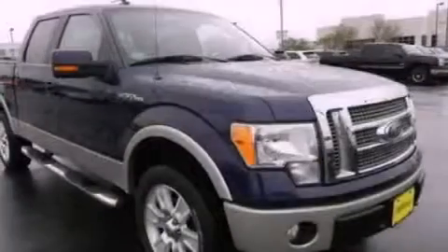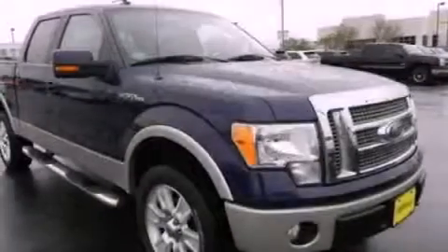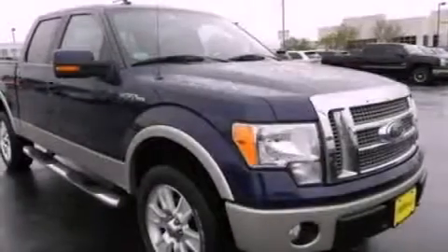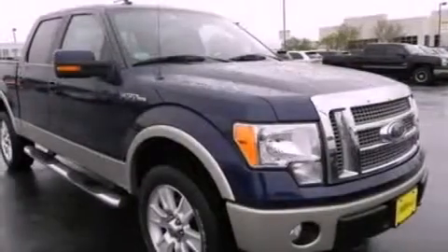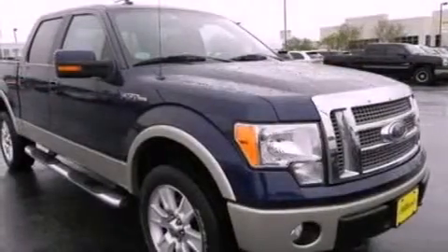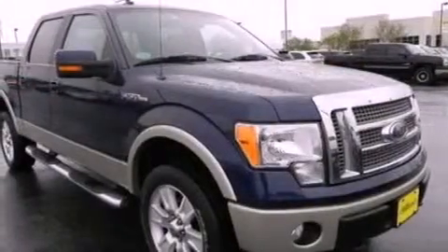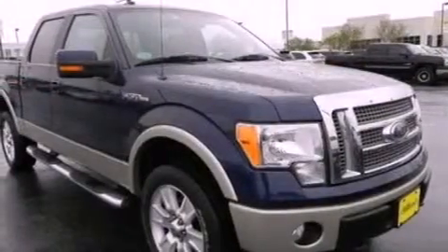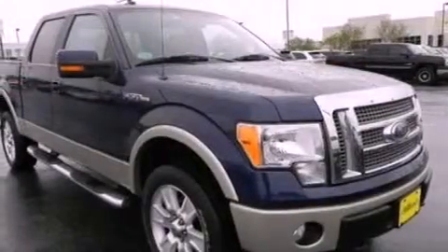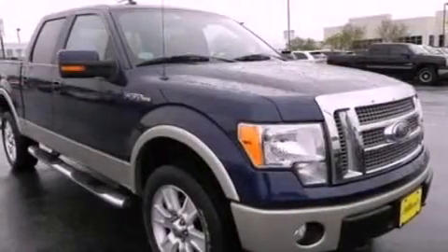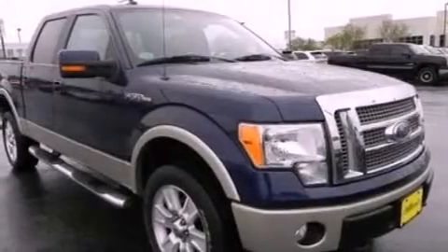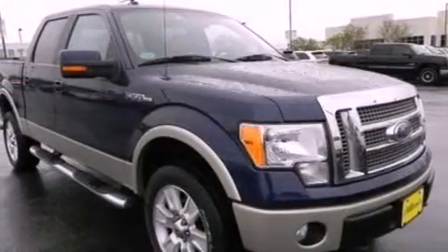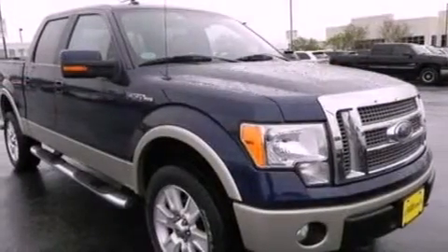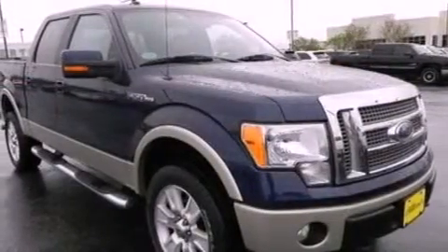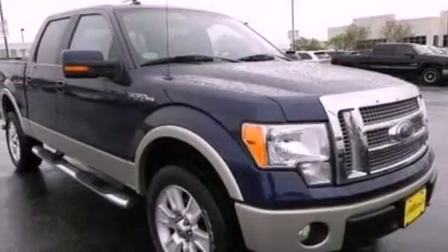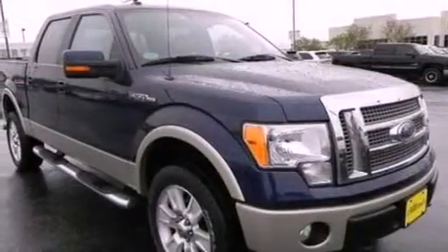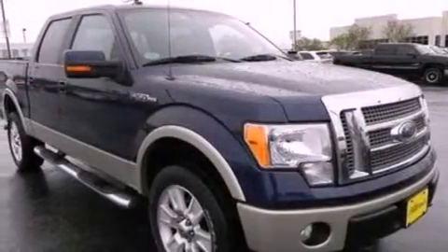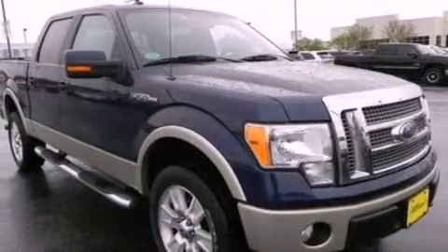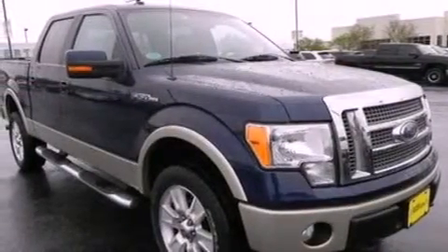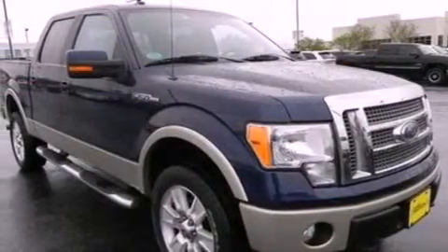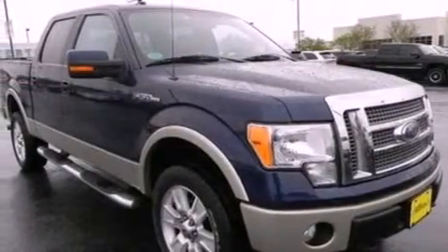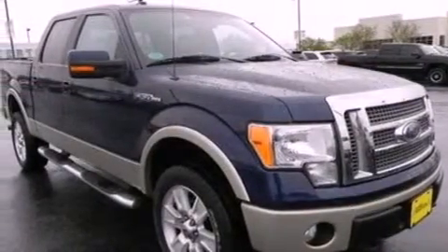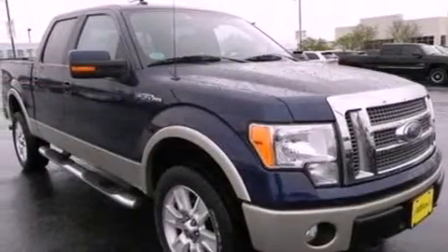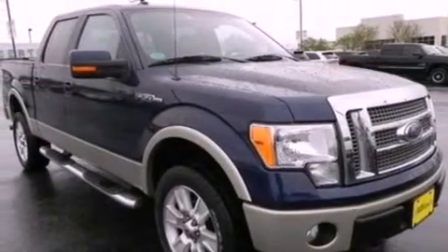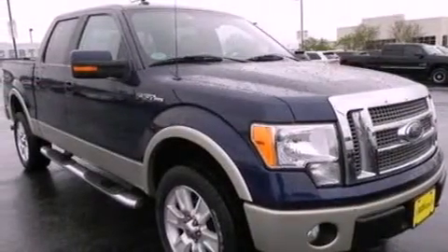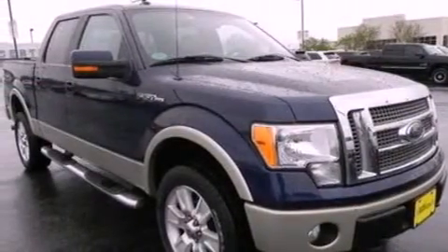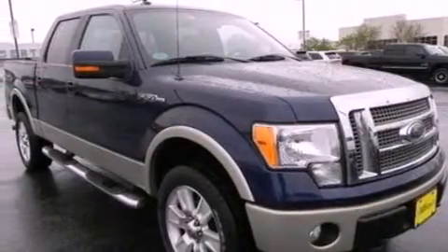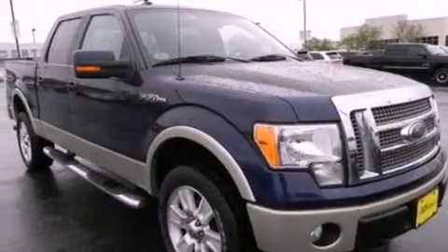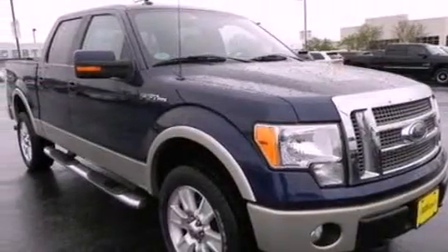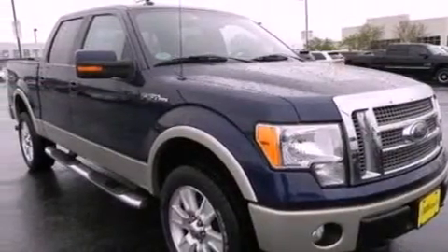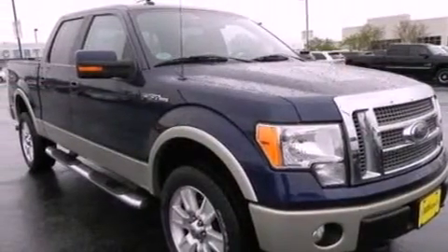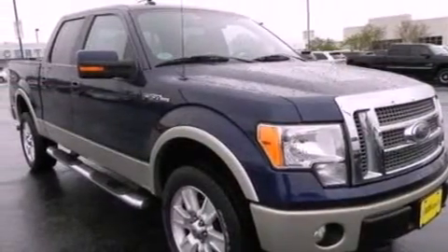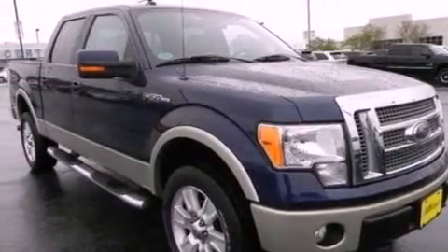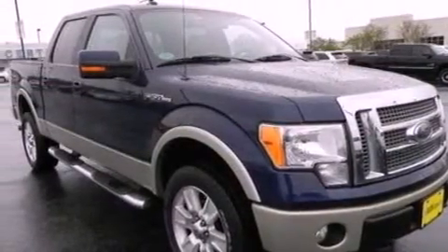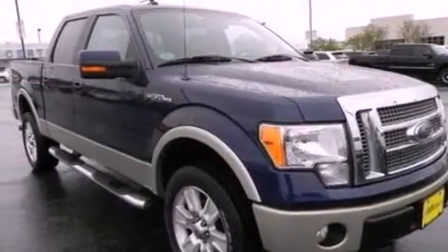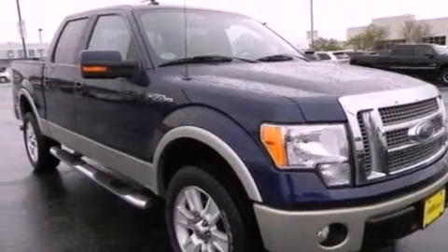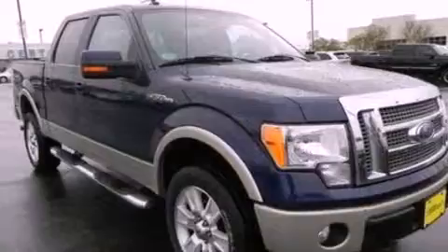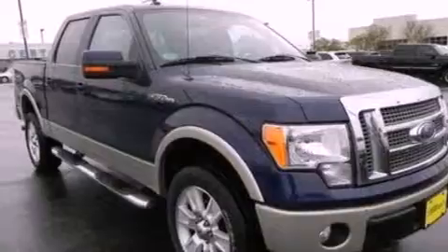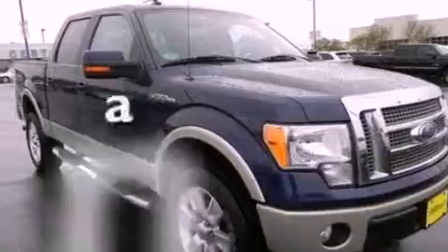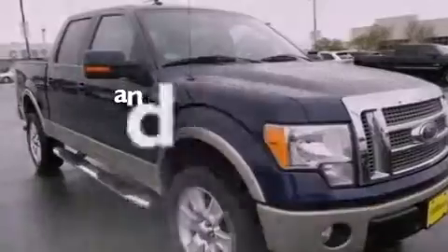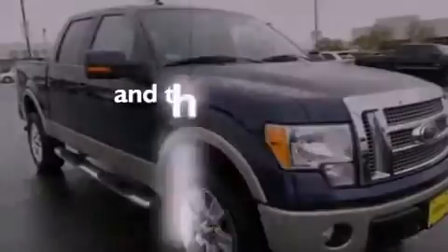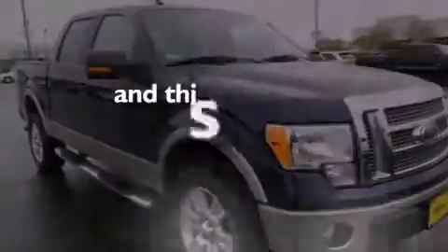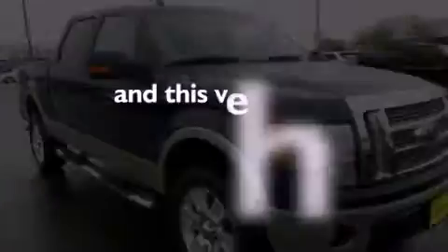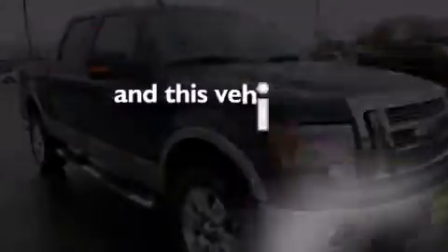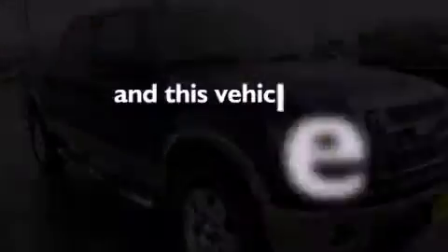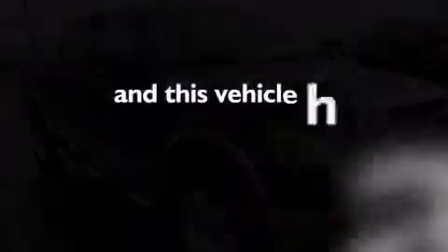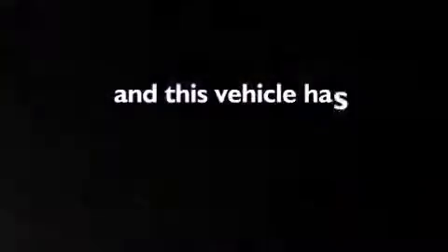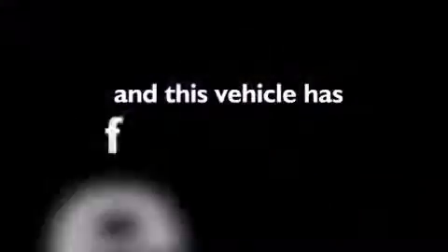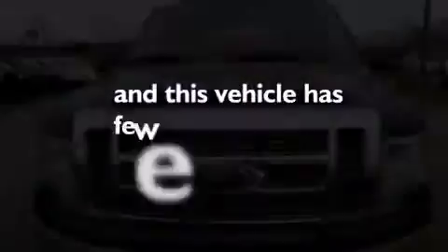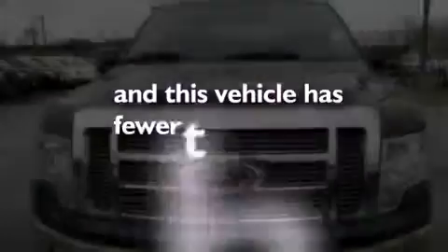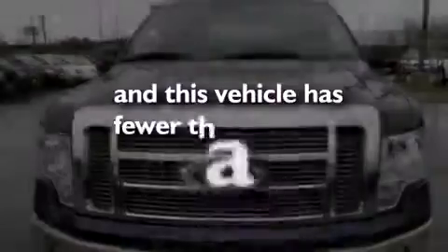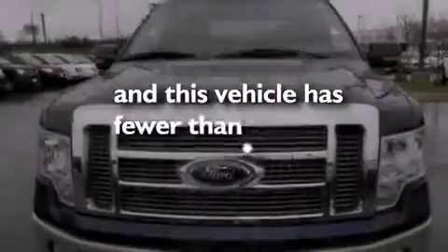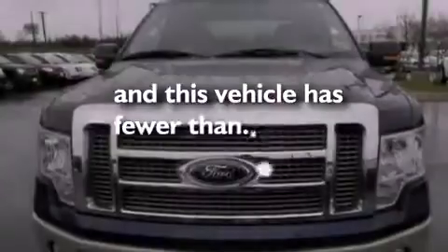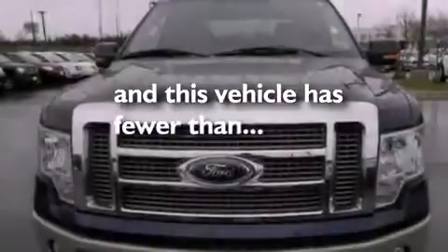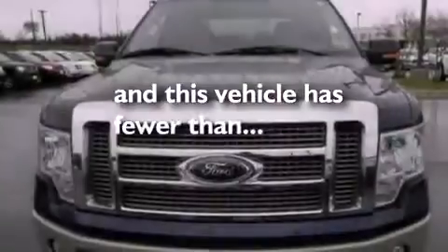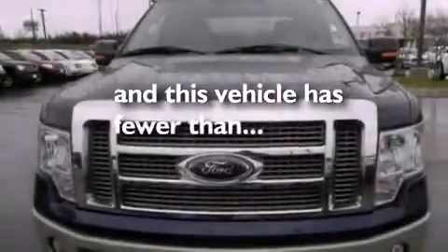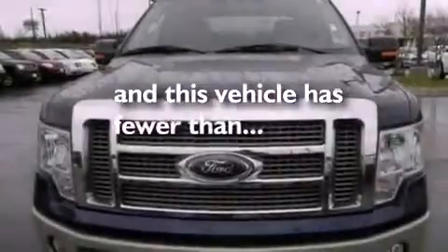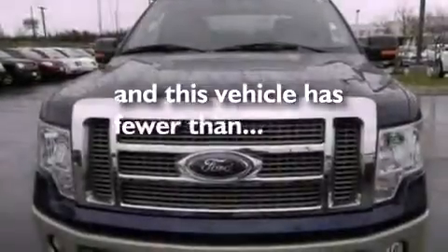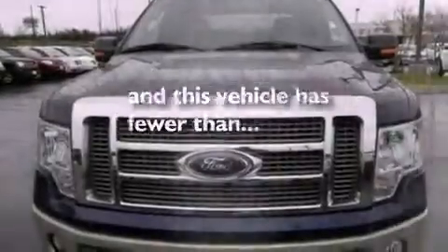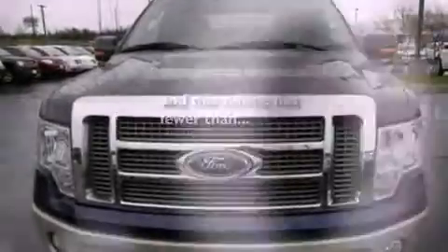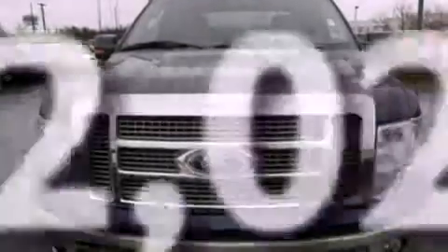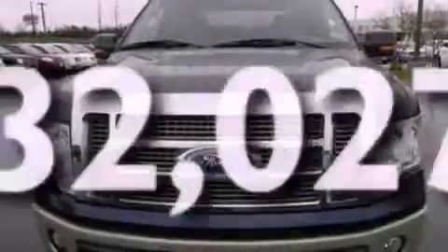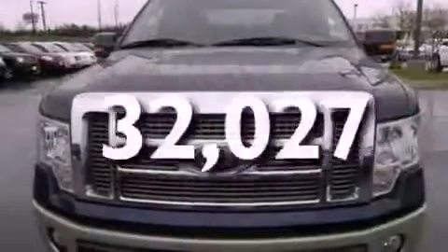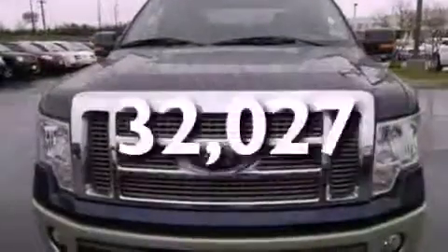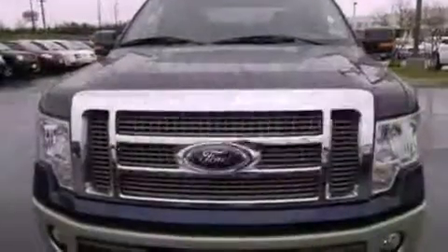The vehicle also has side curtain airbags, door reinforcement beams, and fewer than 33,000 miles on the odometer.